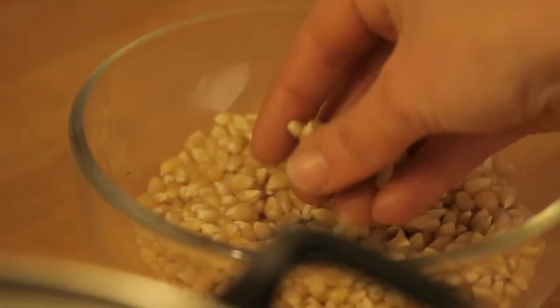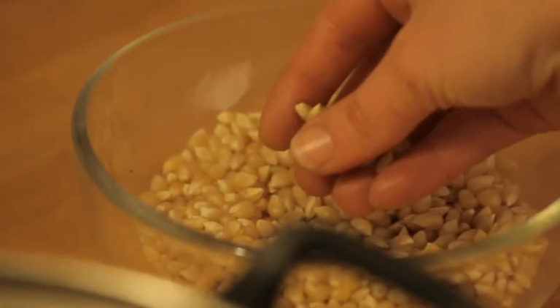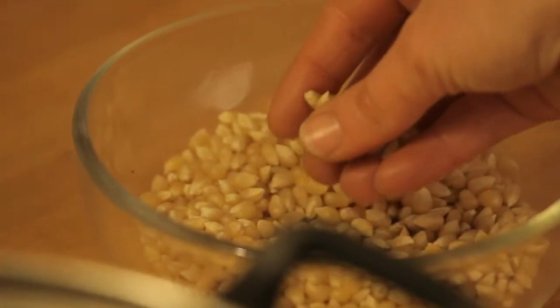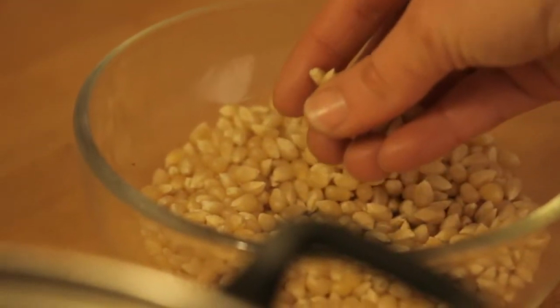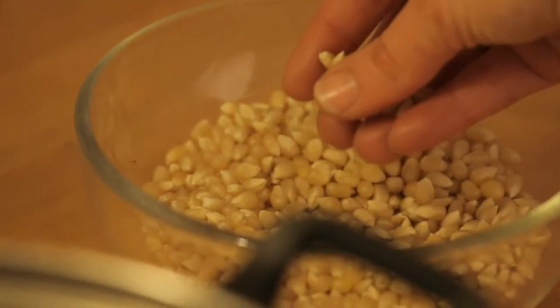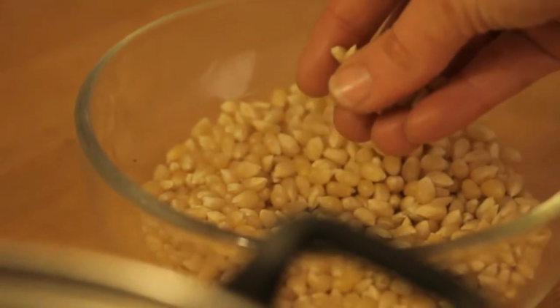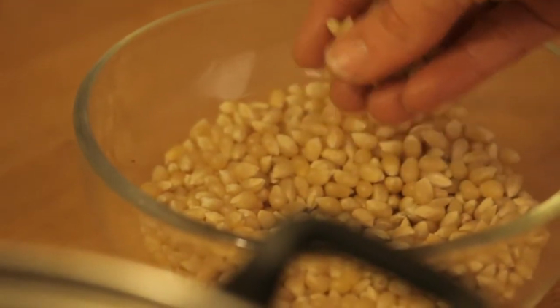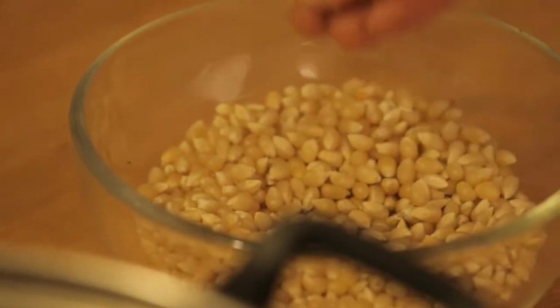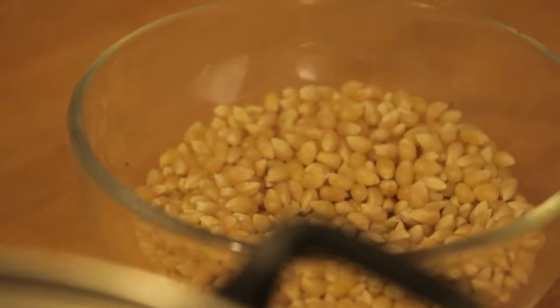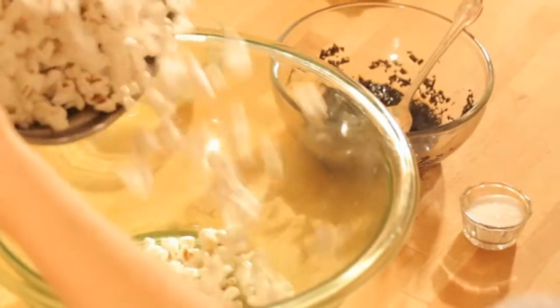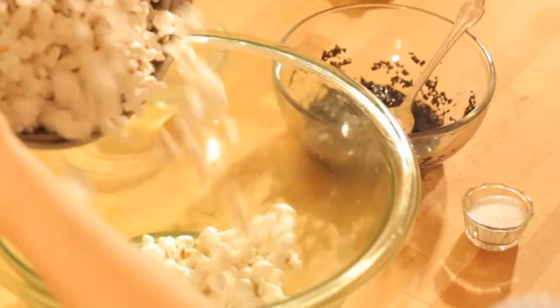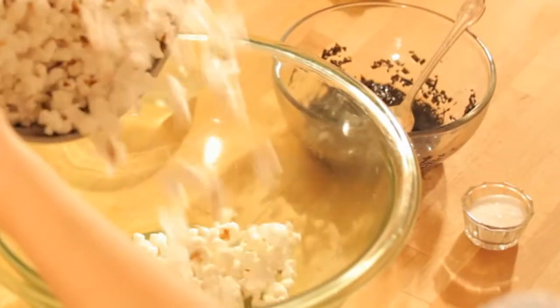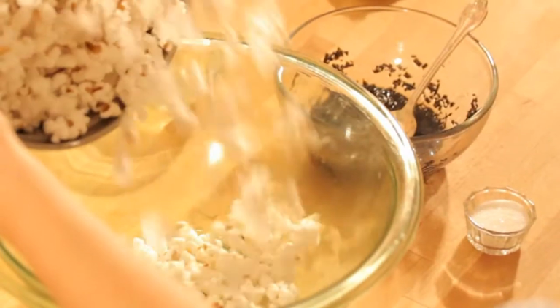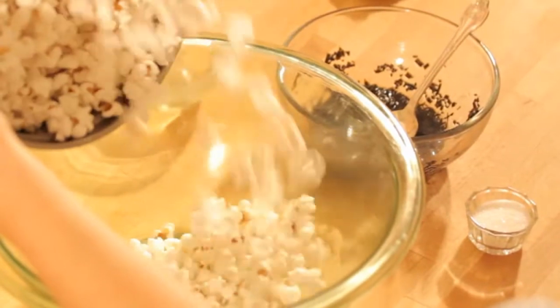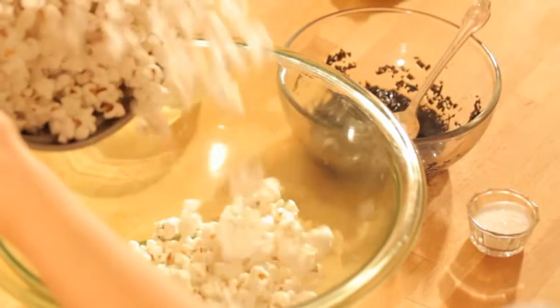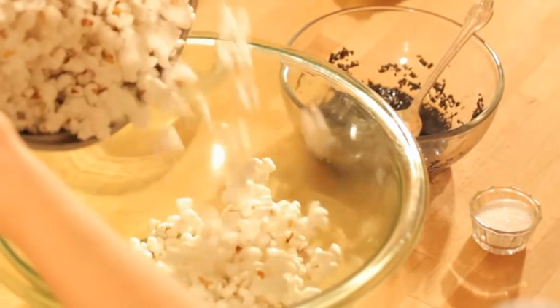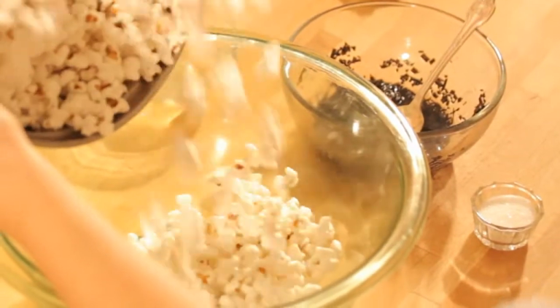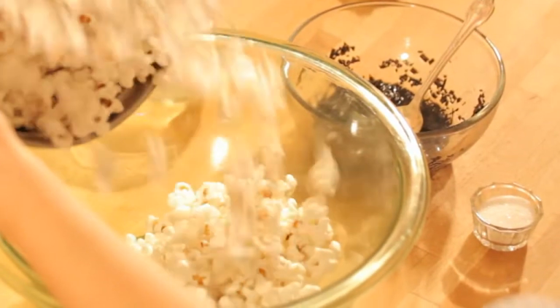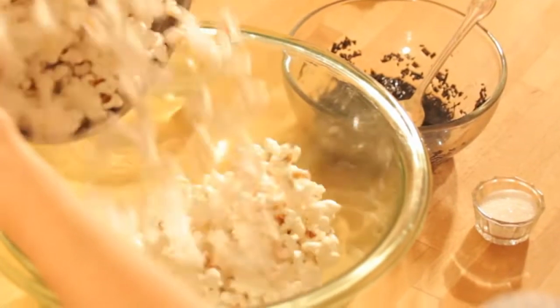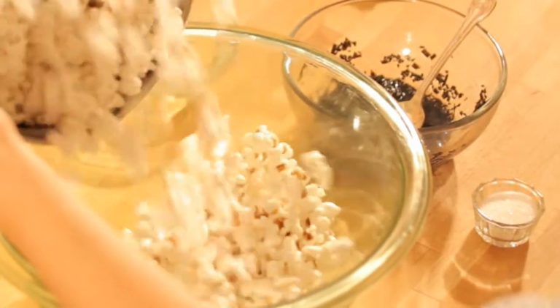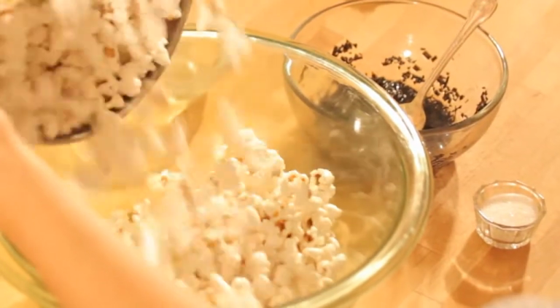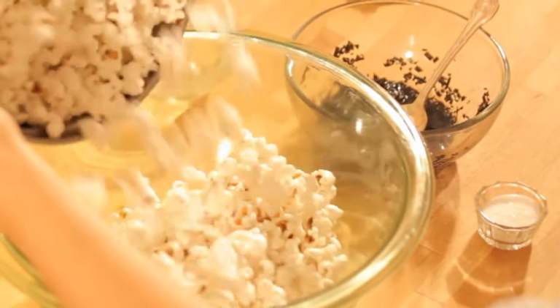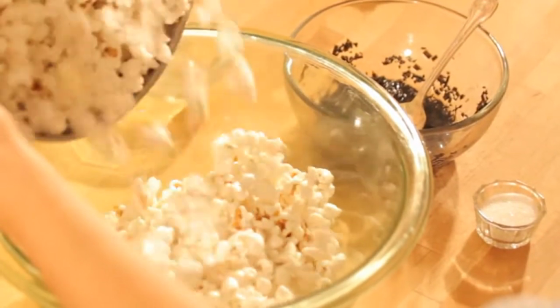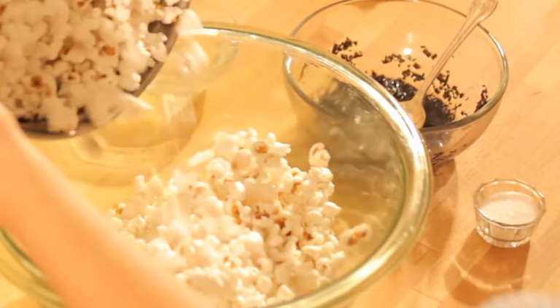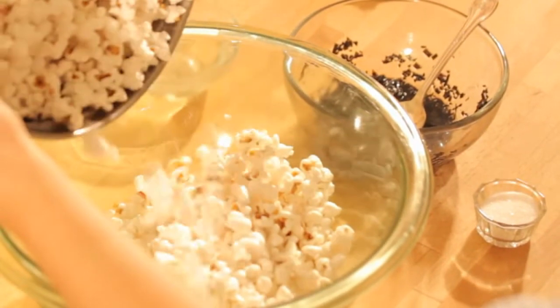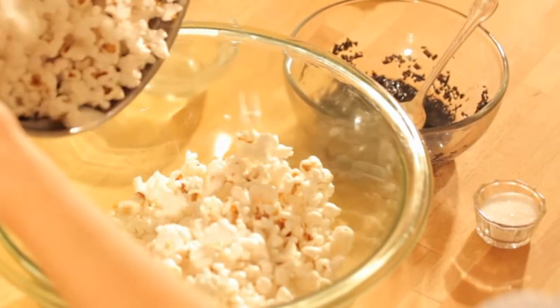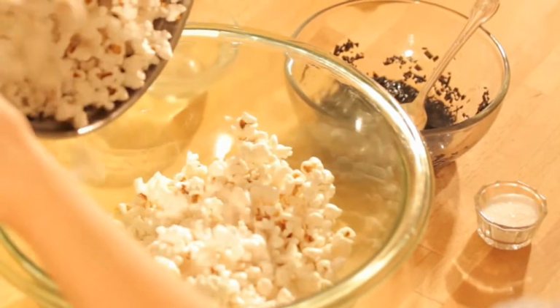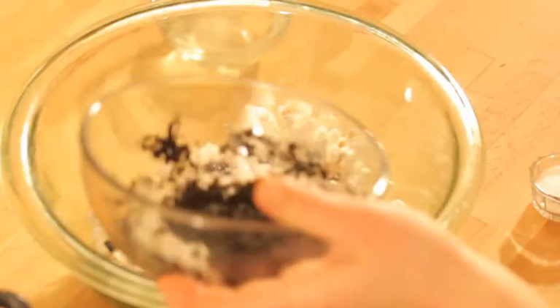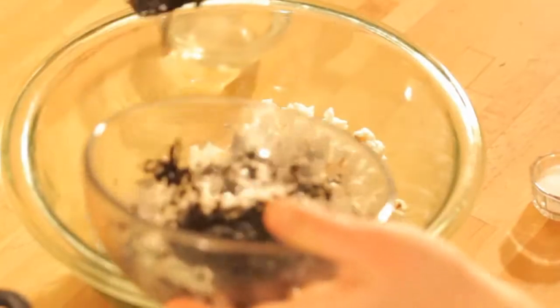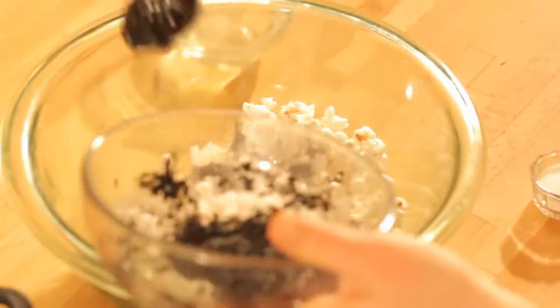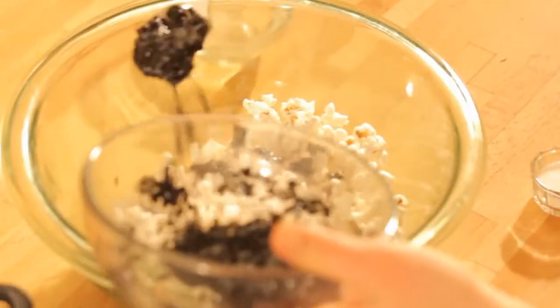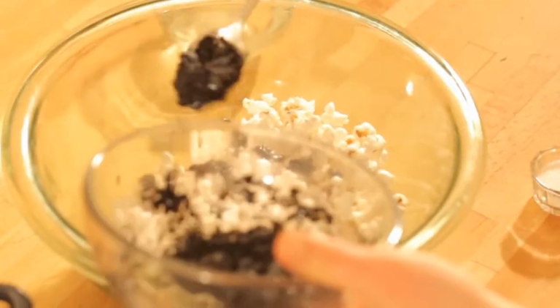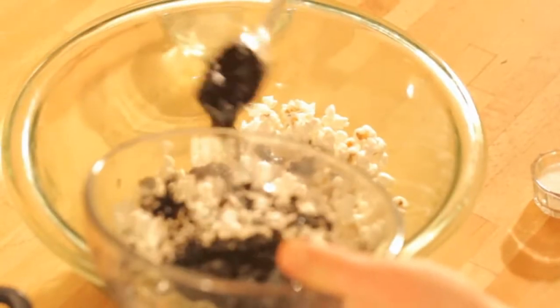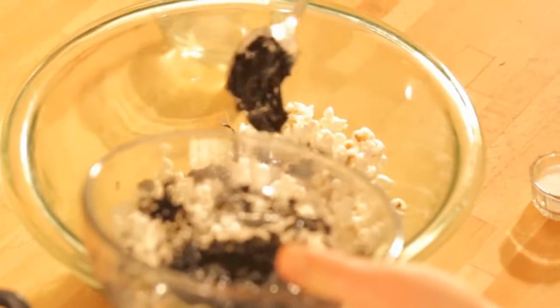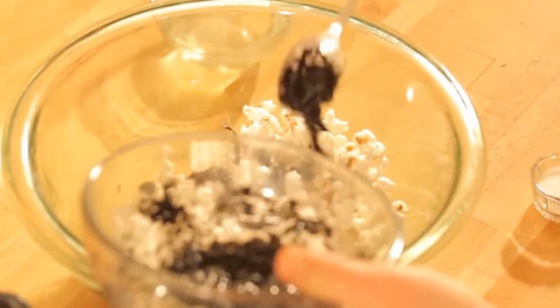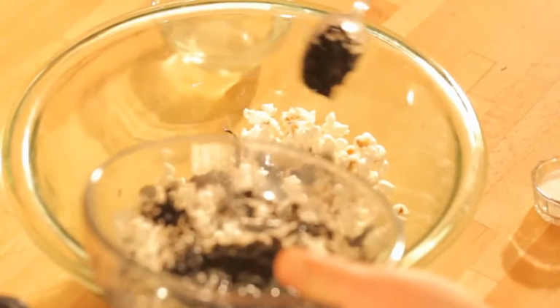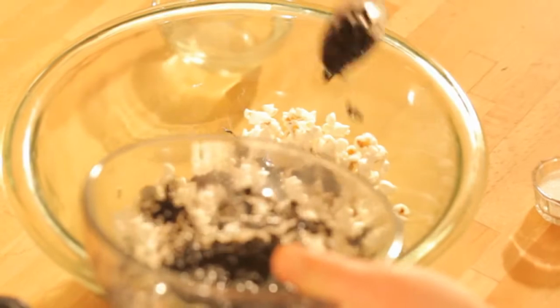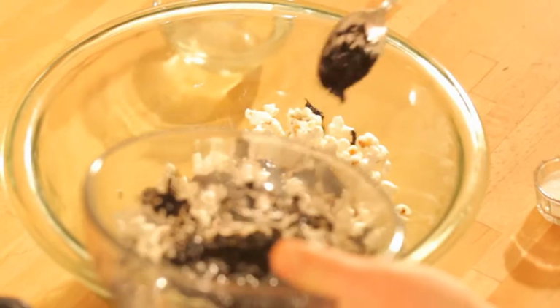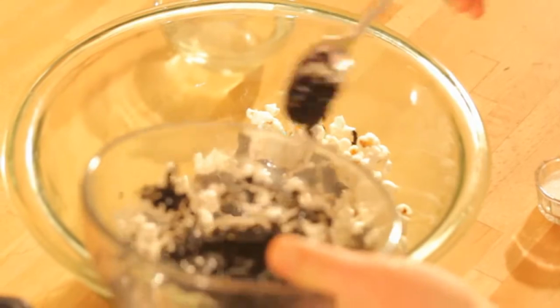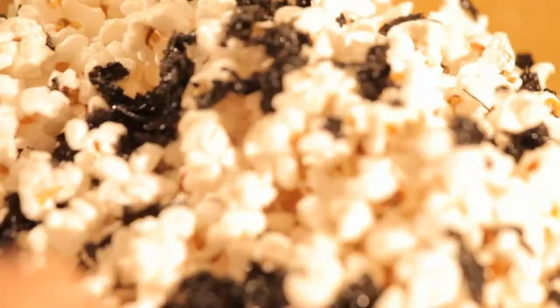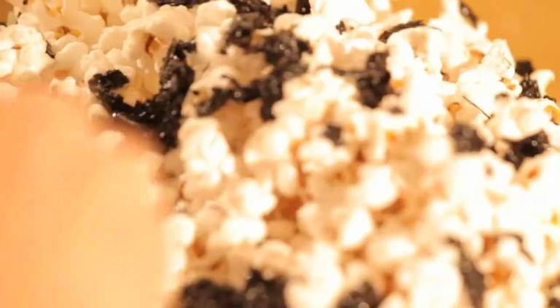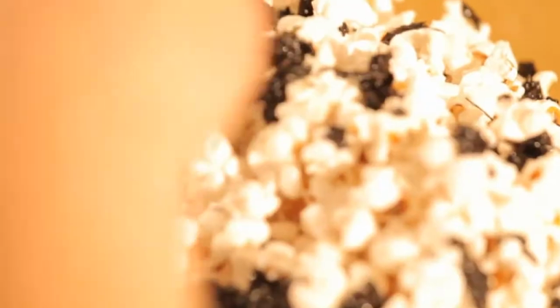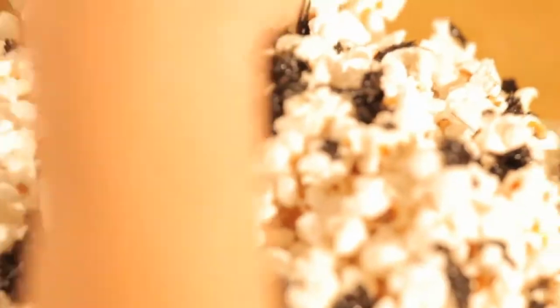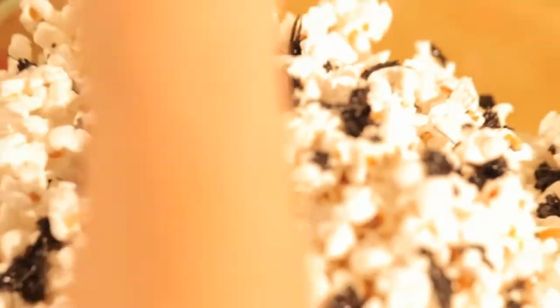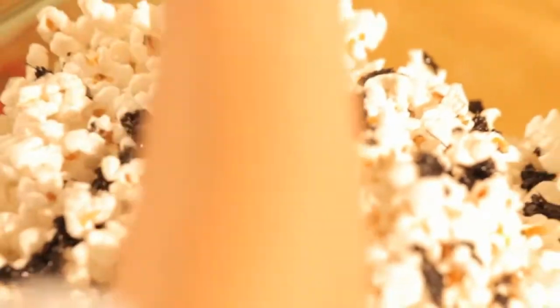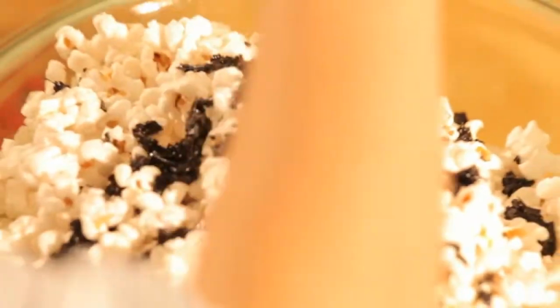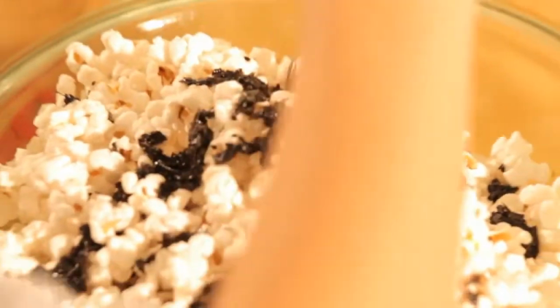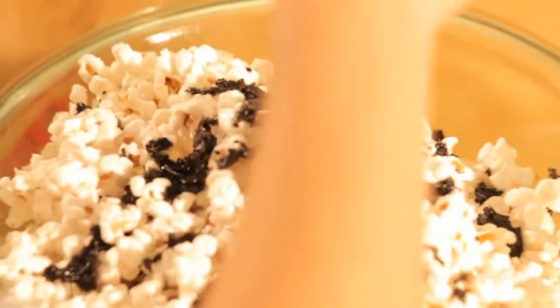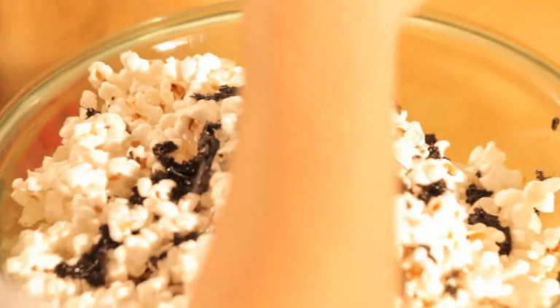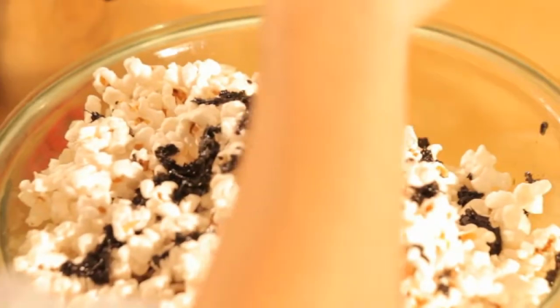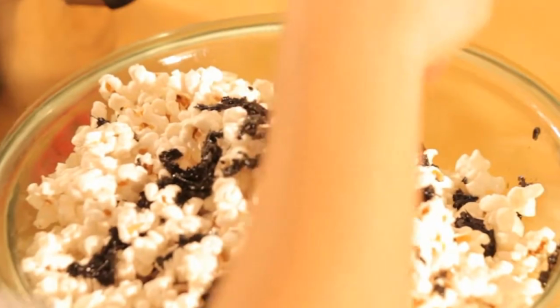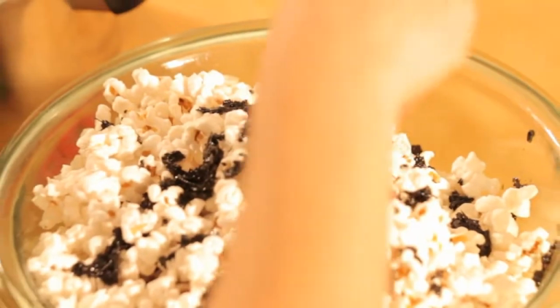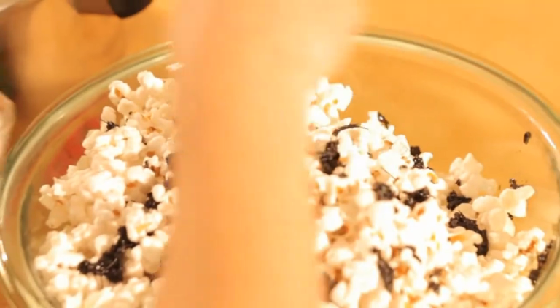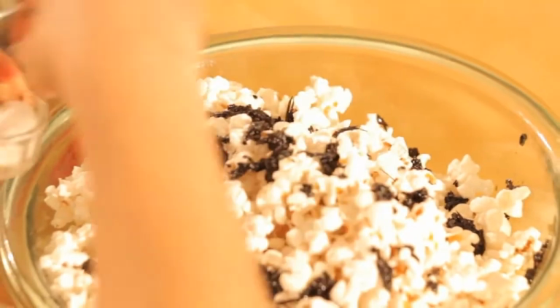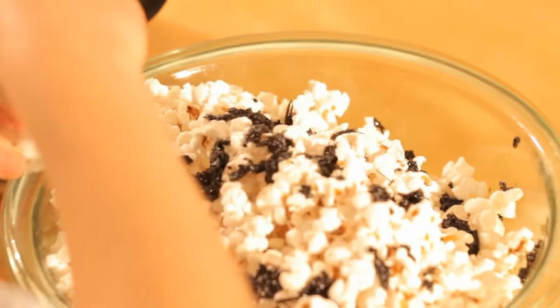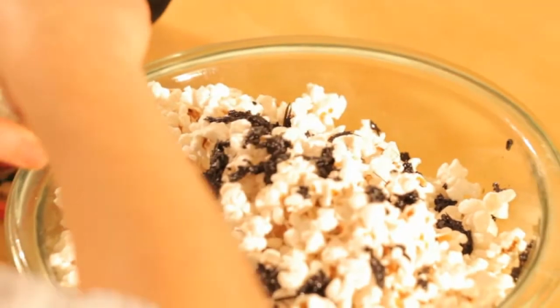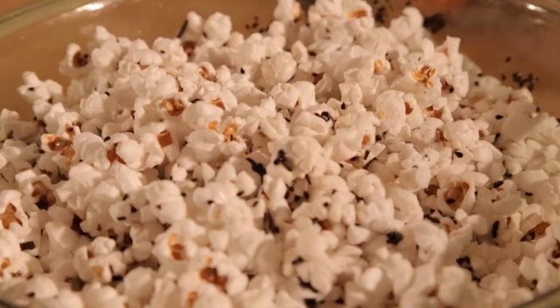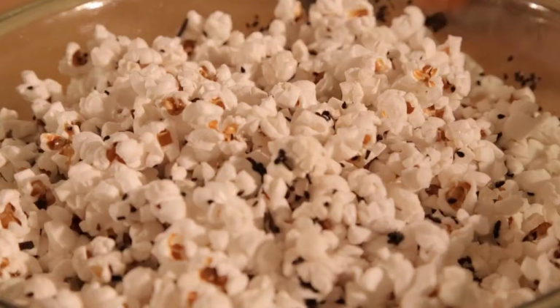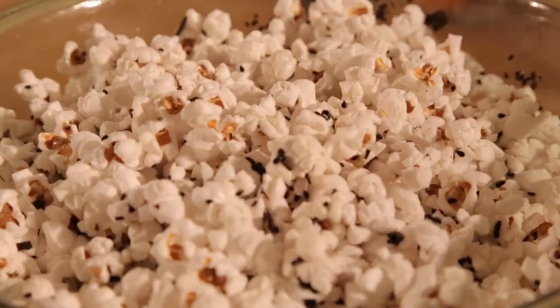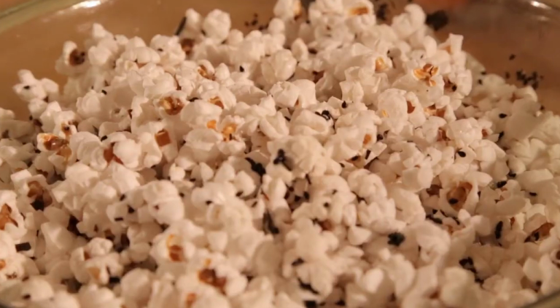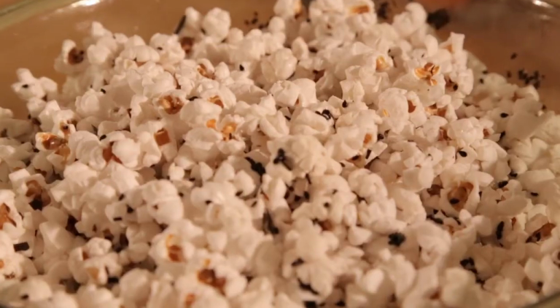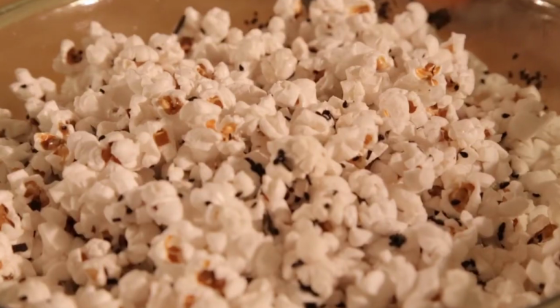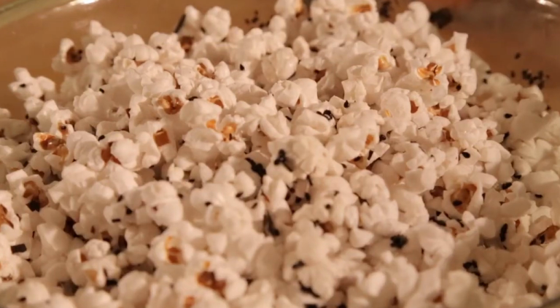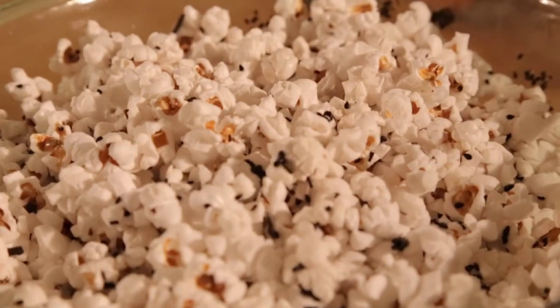Next we're going to make one of my favorites: popcorn with sea salt, sesame, and seaweed — a nutritious green that also represents new wealth.